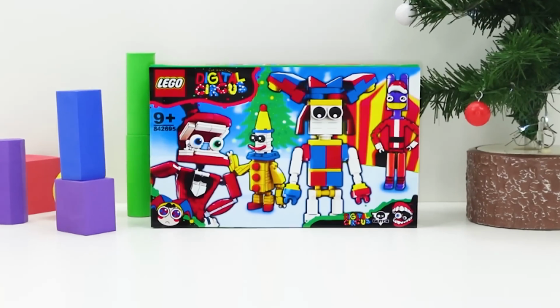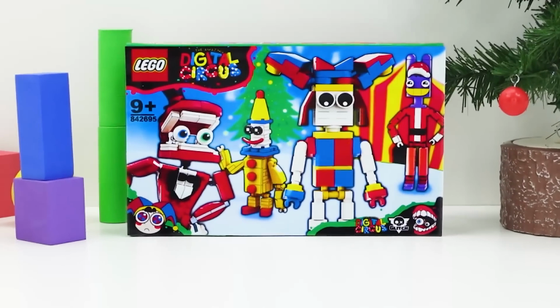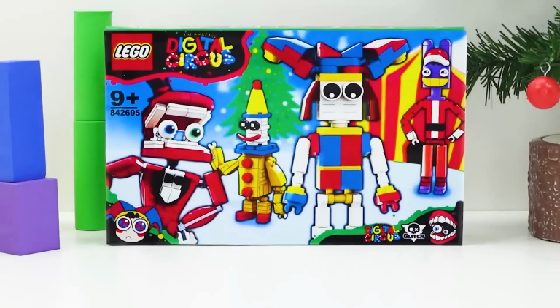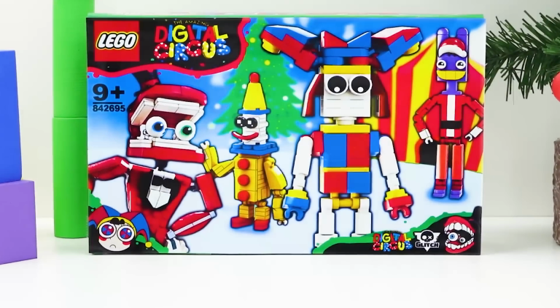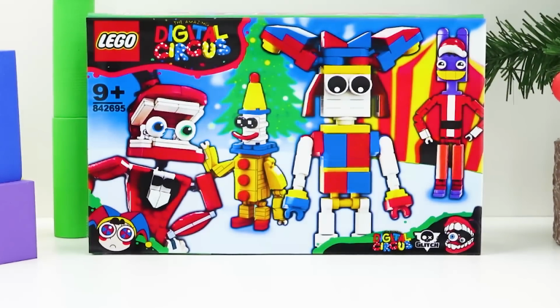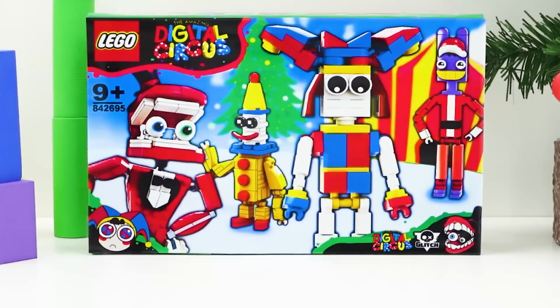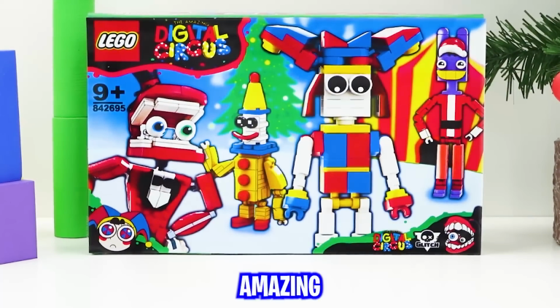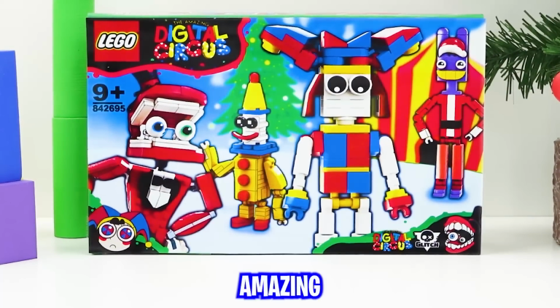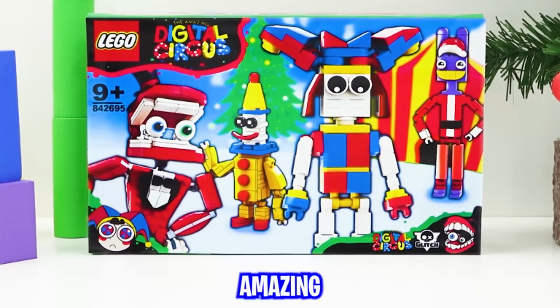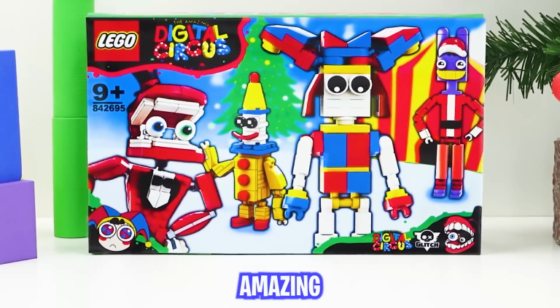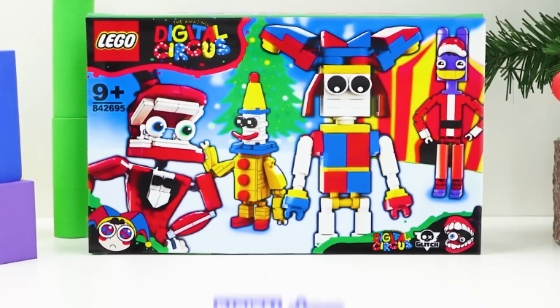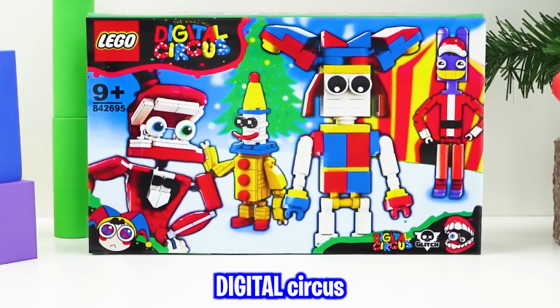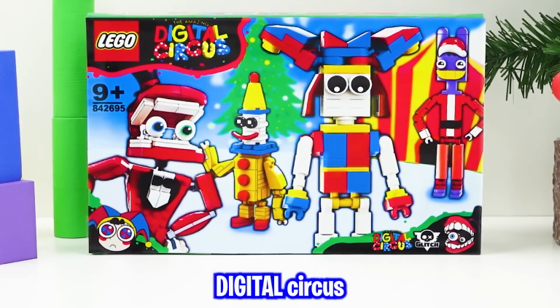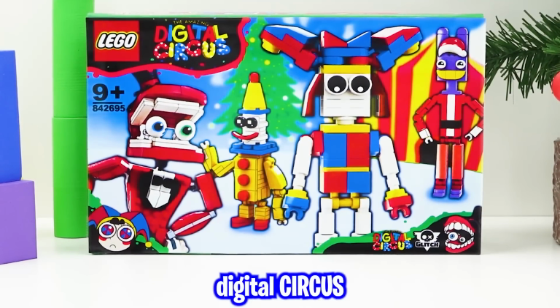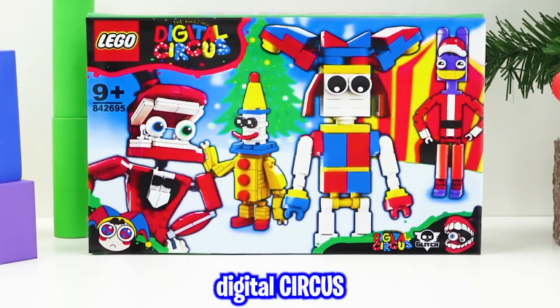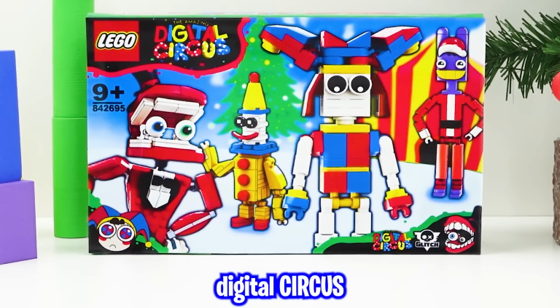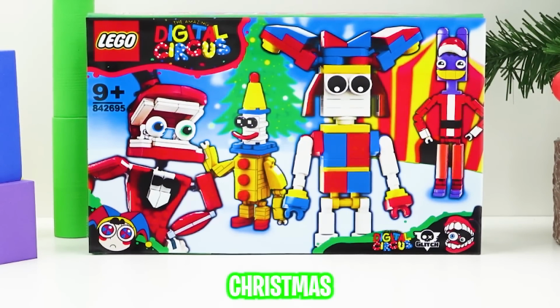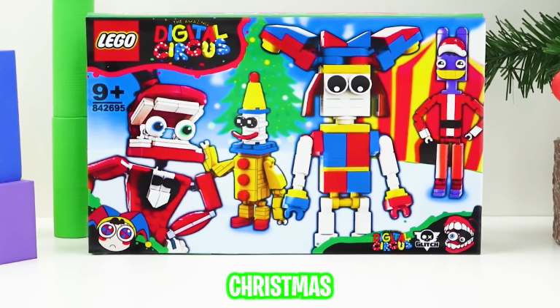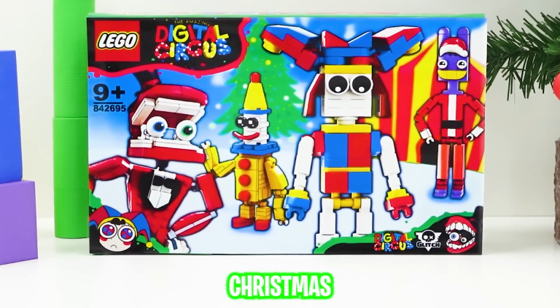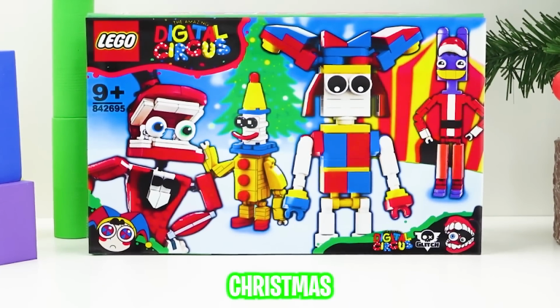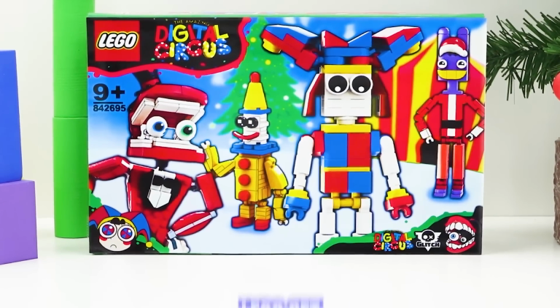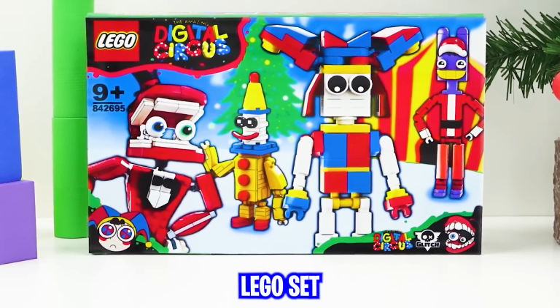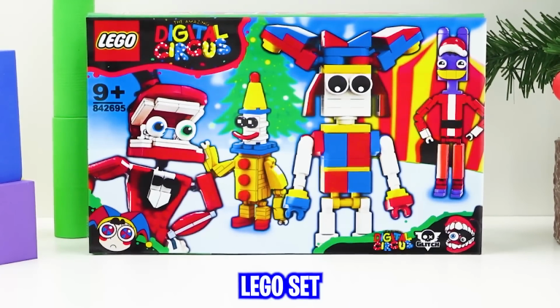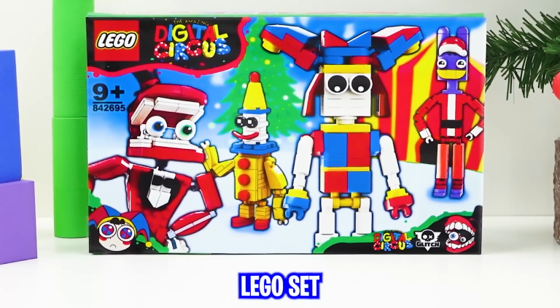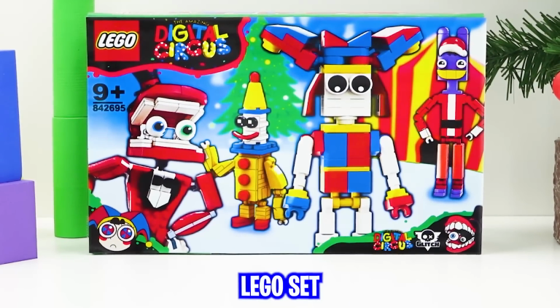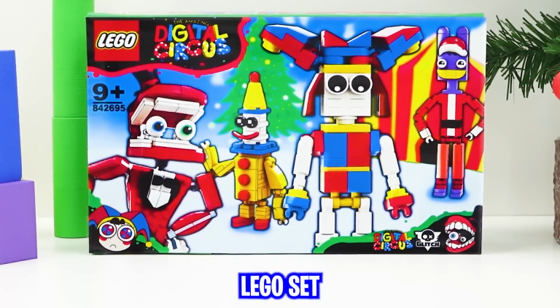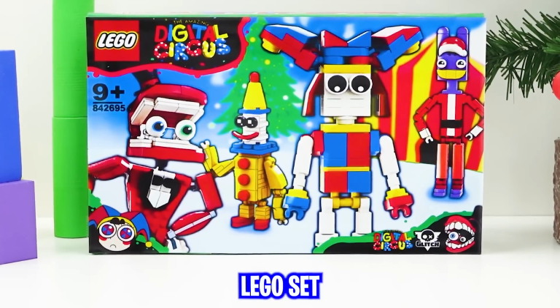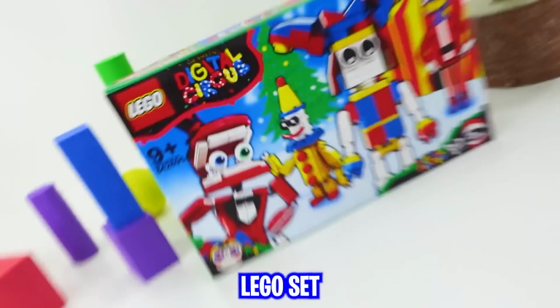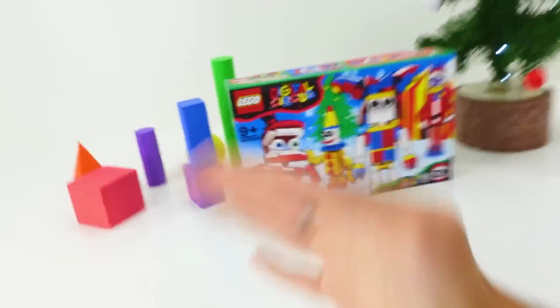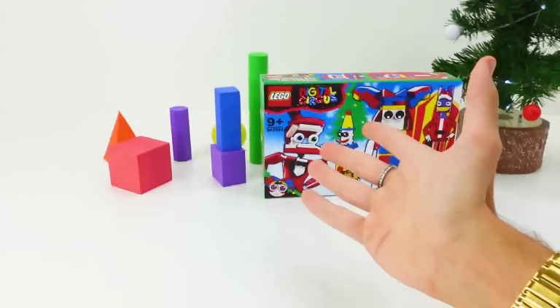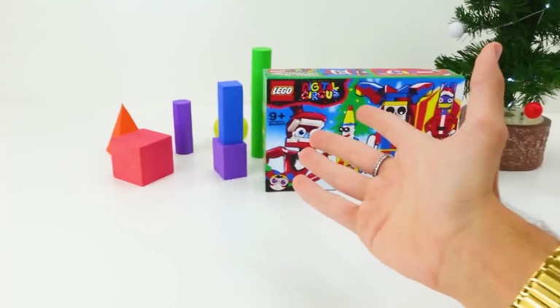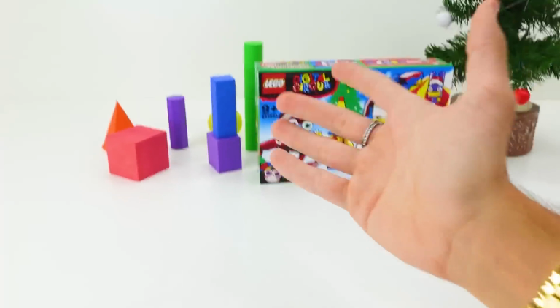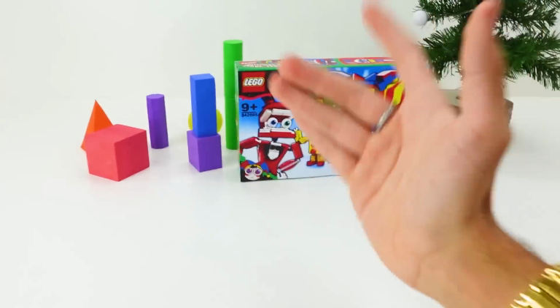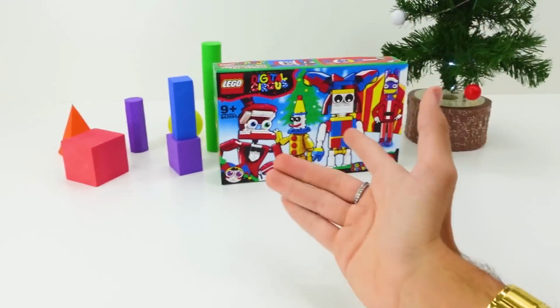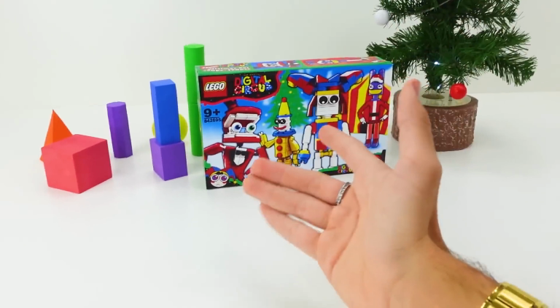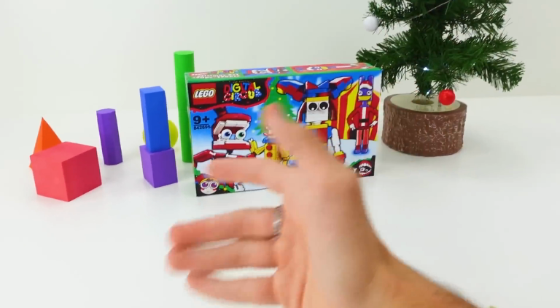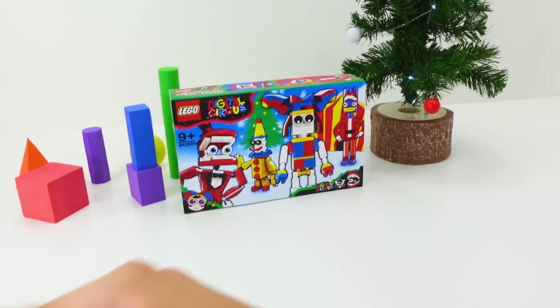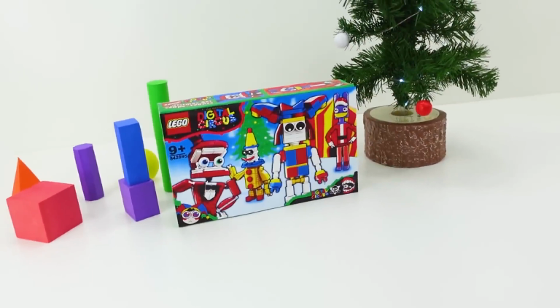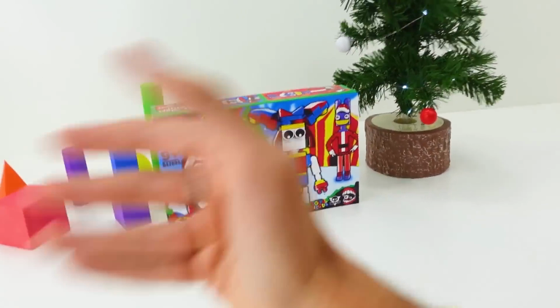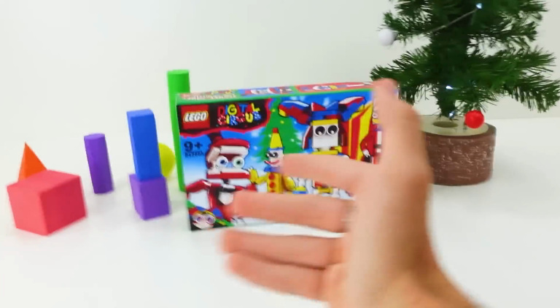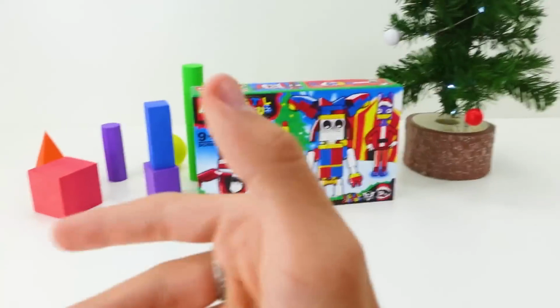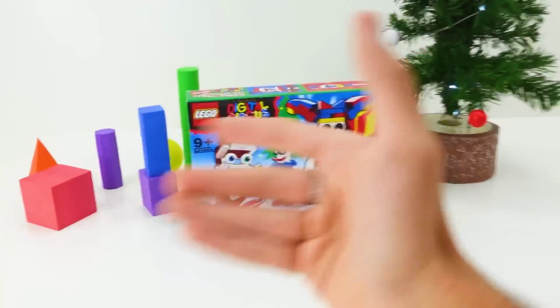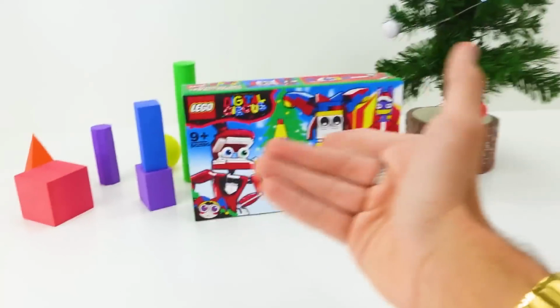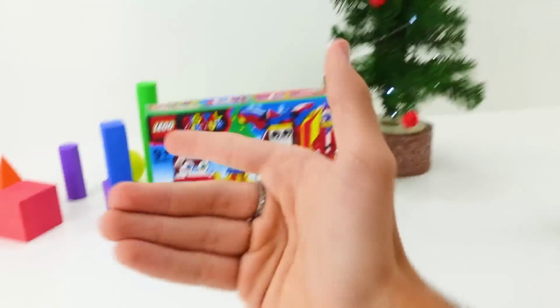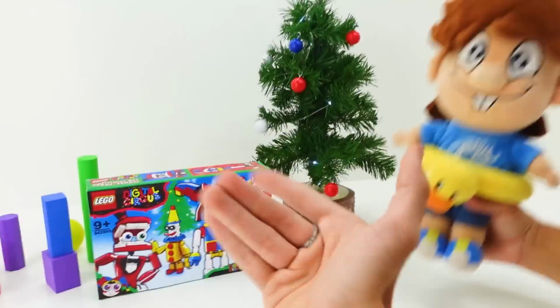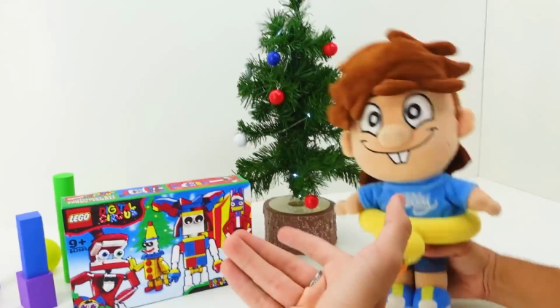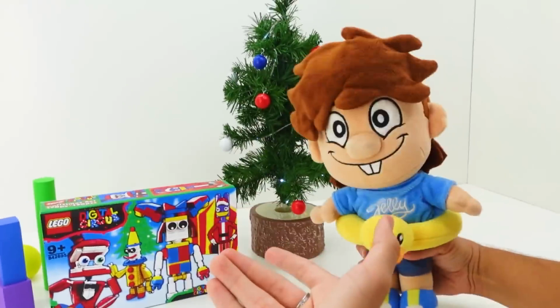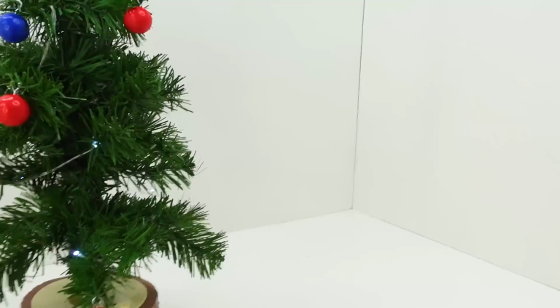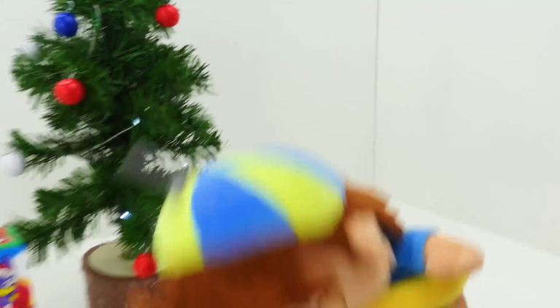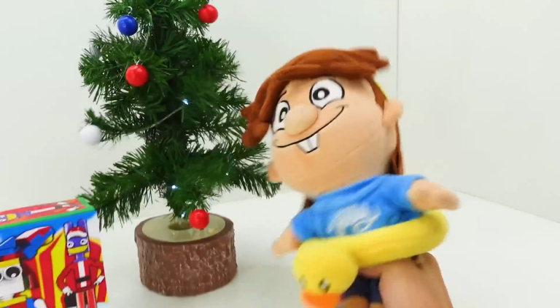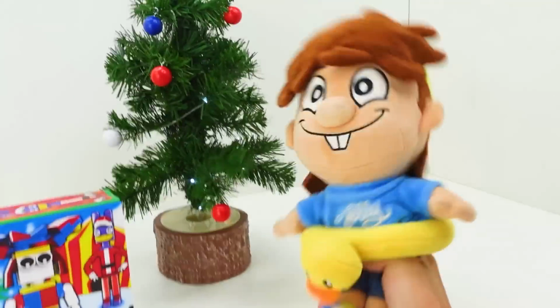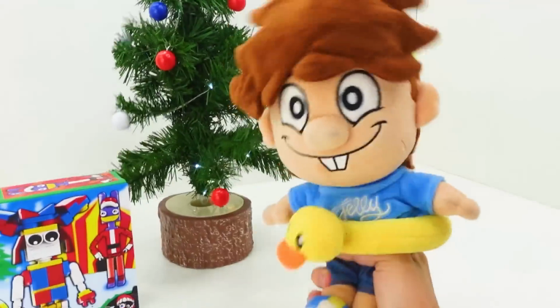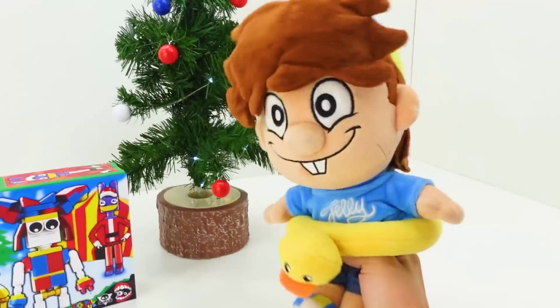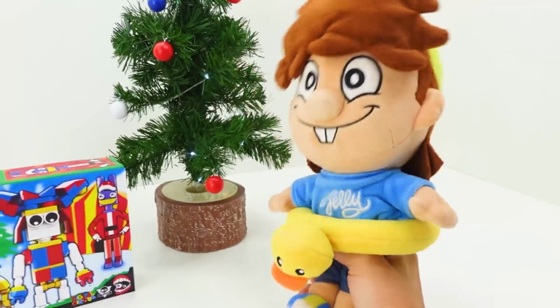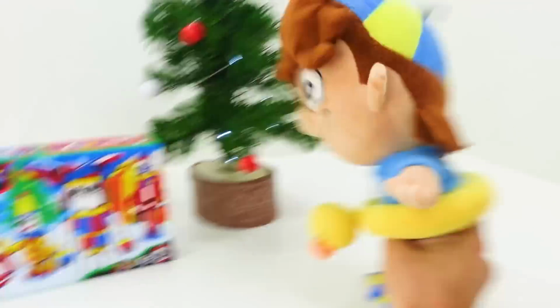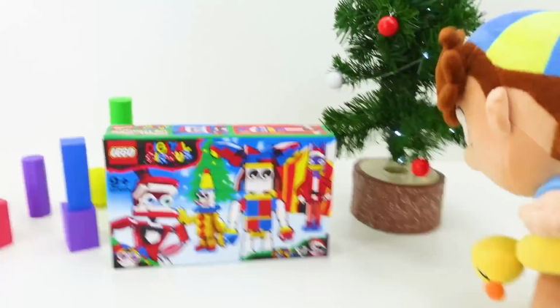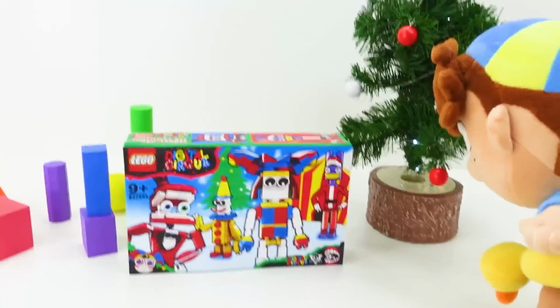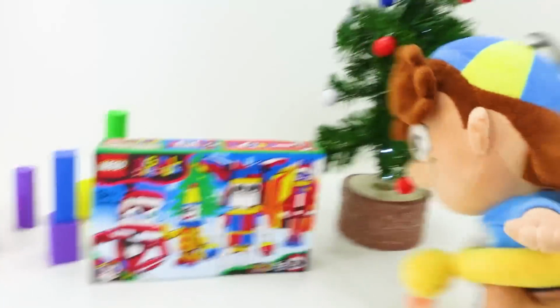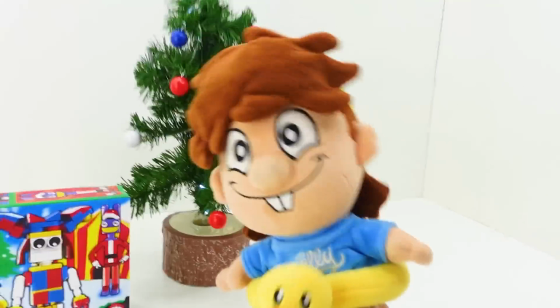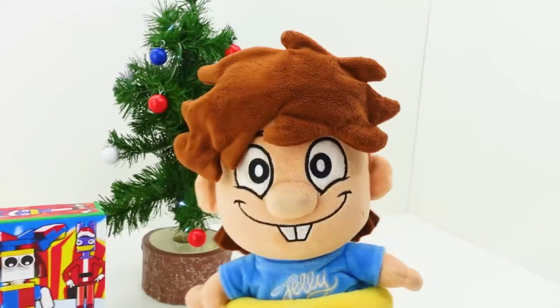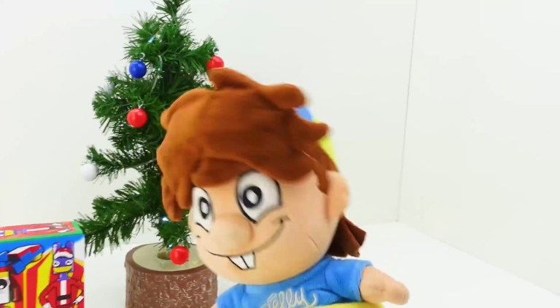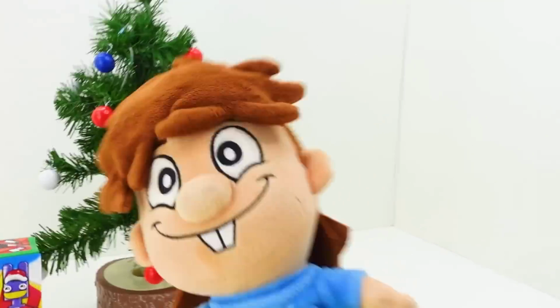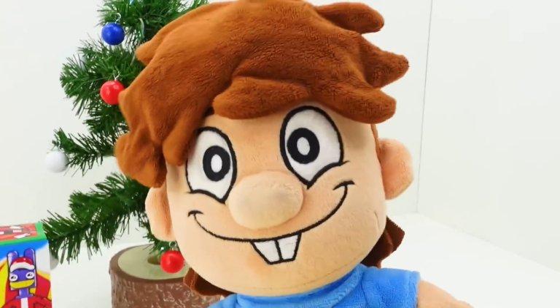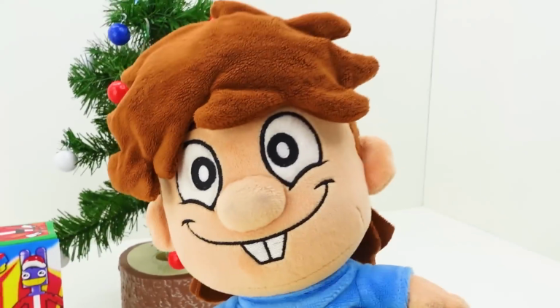This is an amazing Digital Circus Christmas Lego set! We're going to be opening it today with my best friend Jelly. Oh my god, let's start opening this right now!